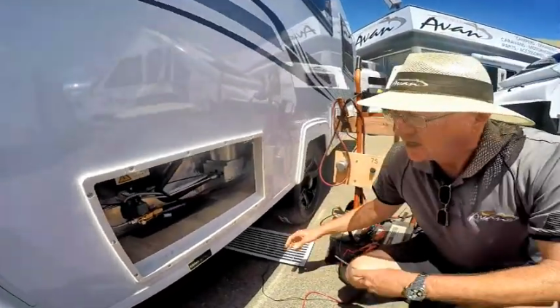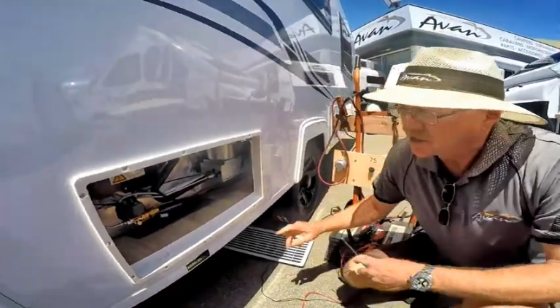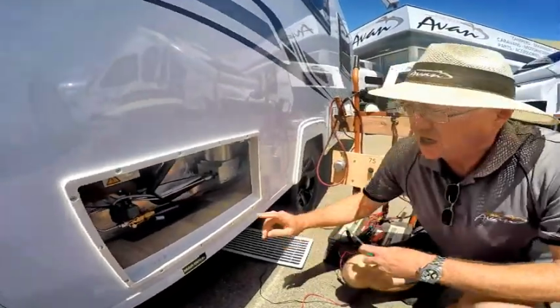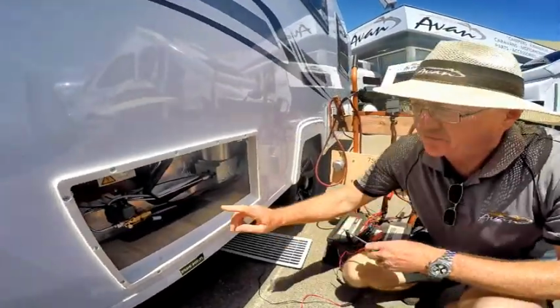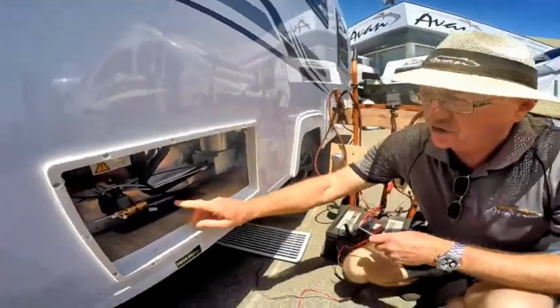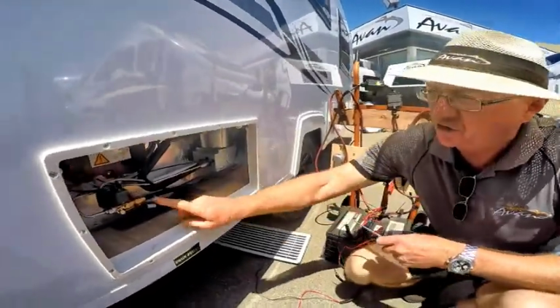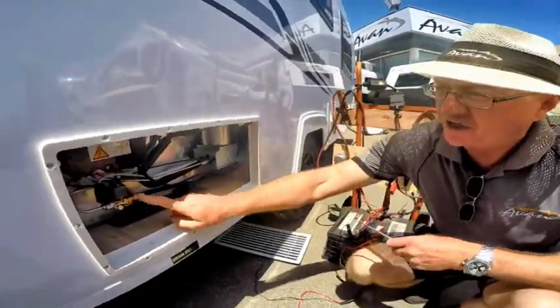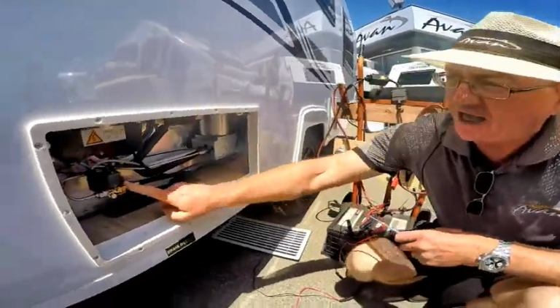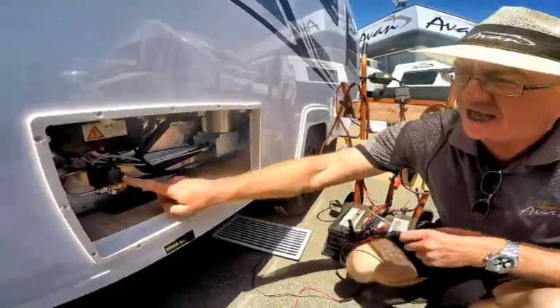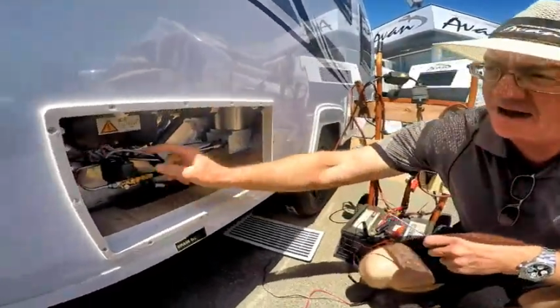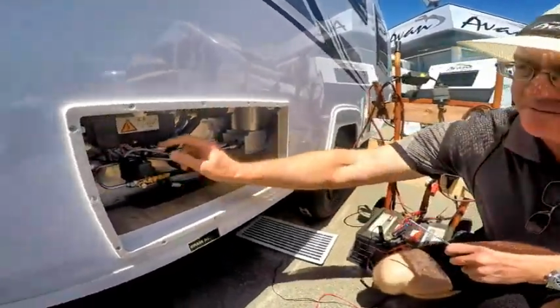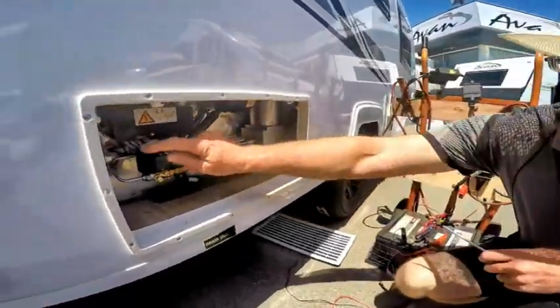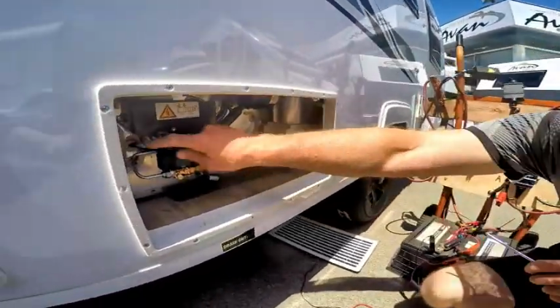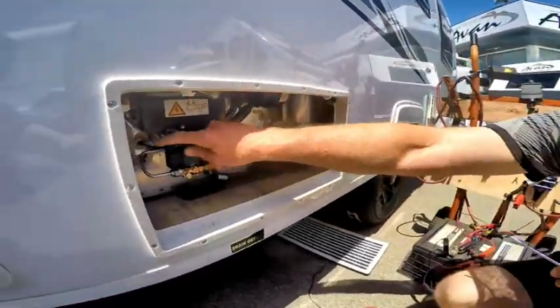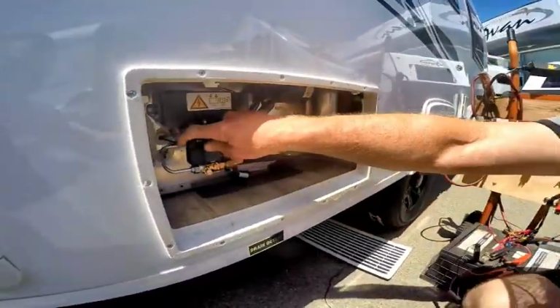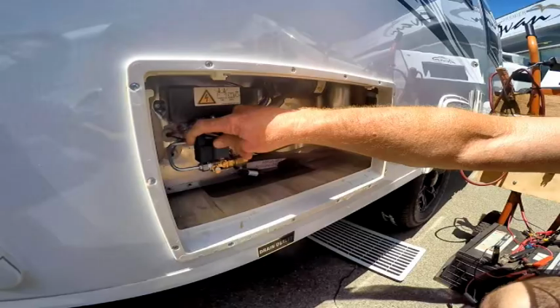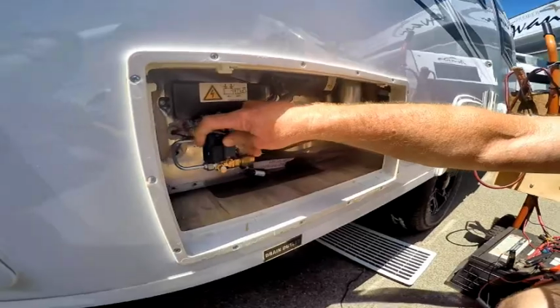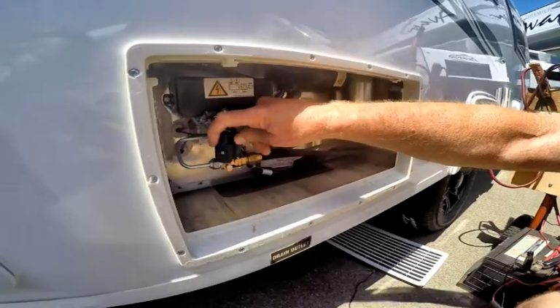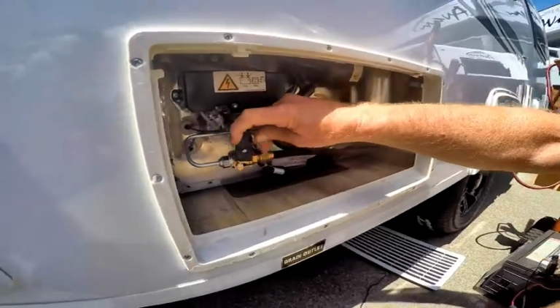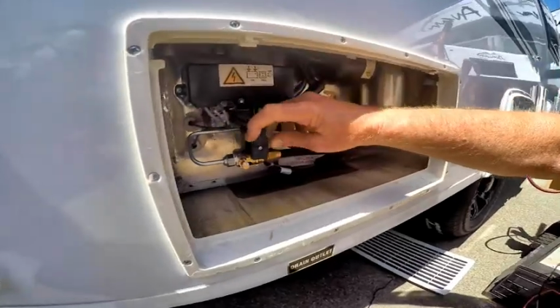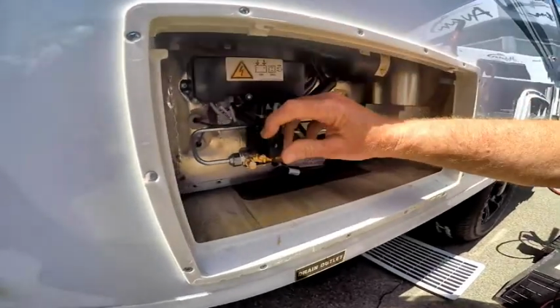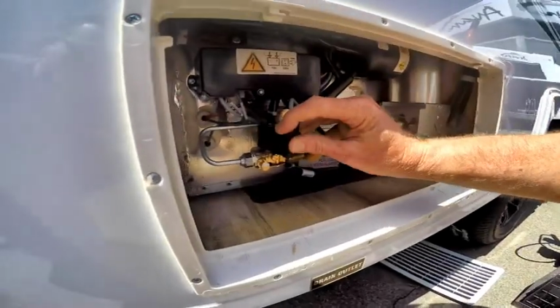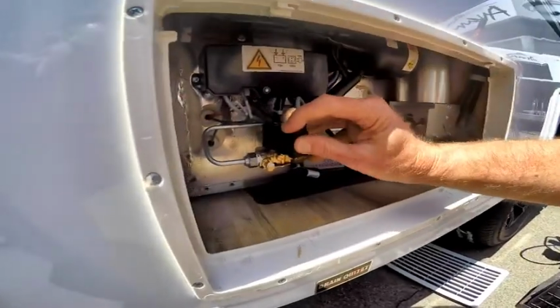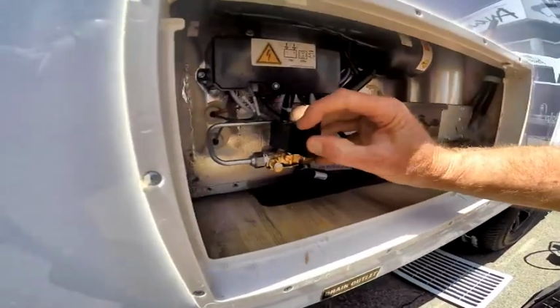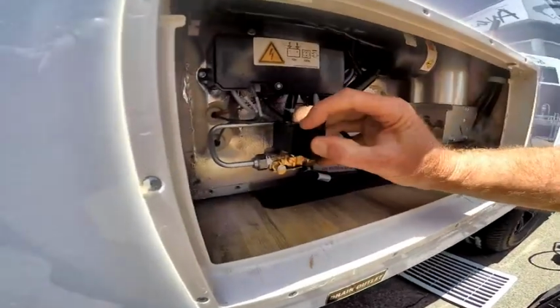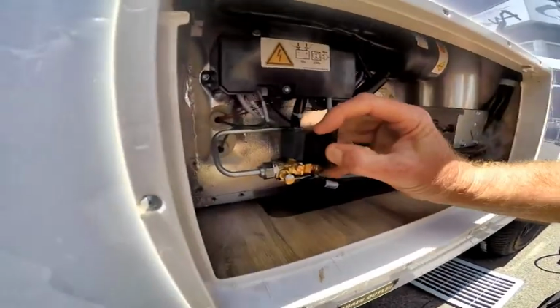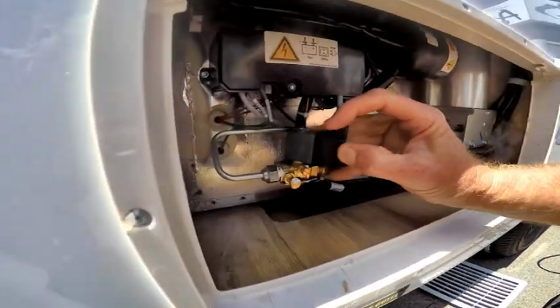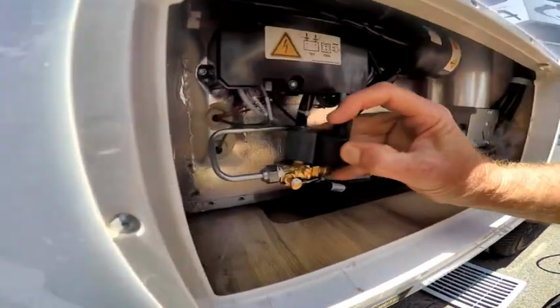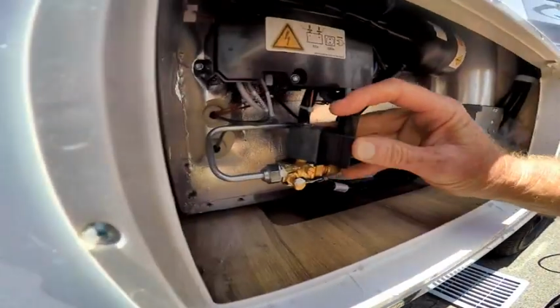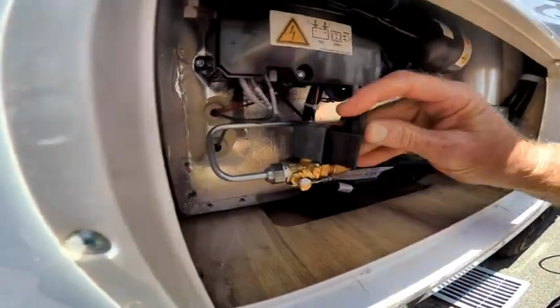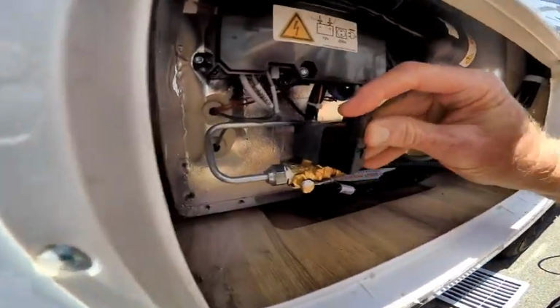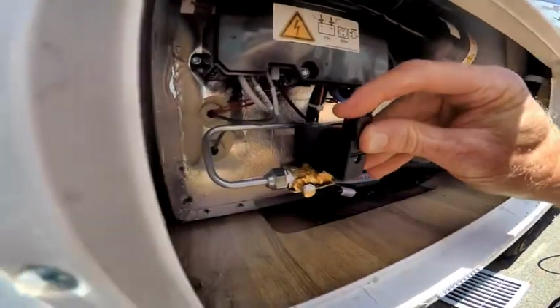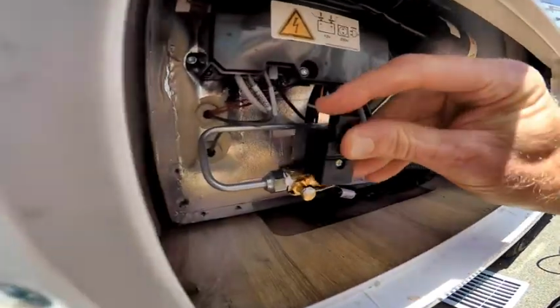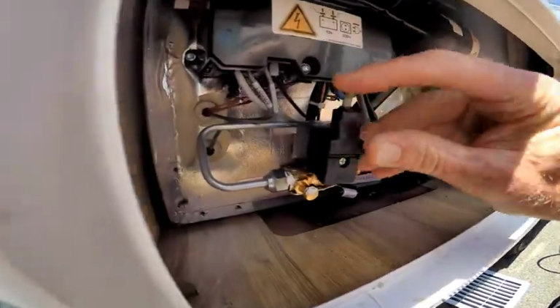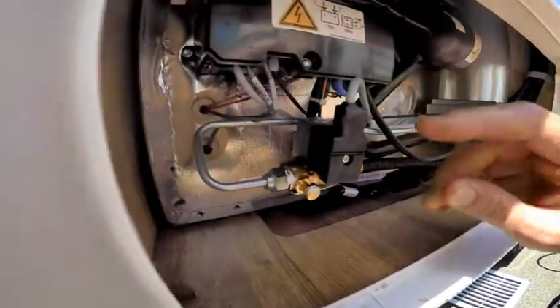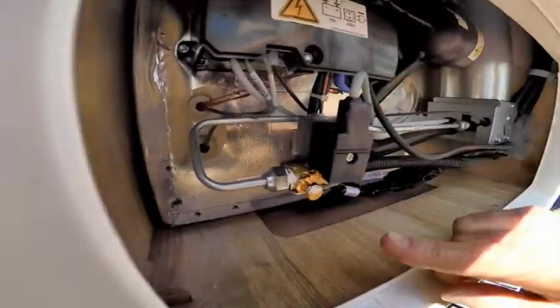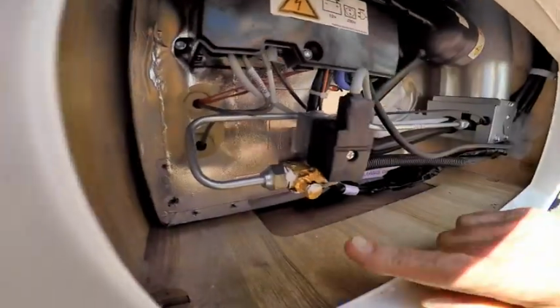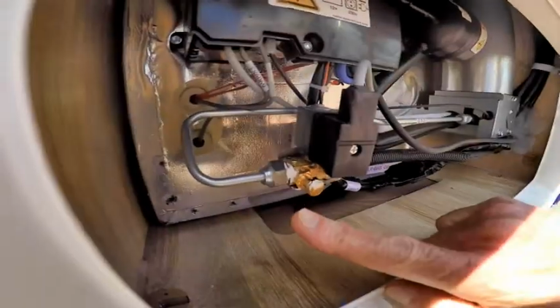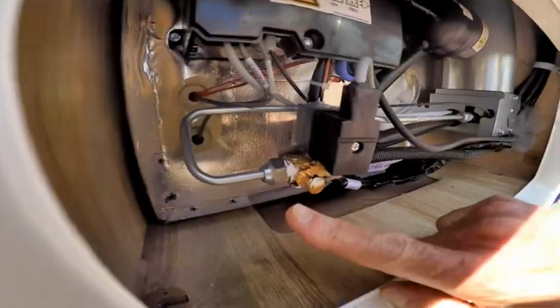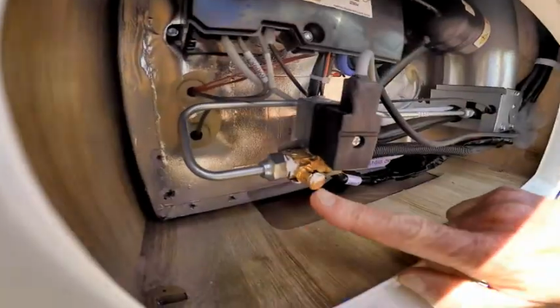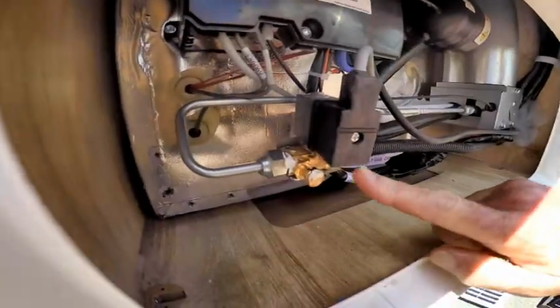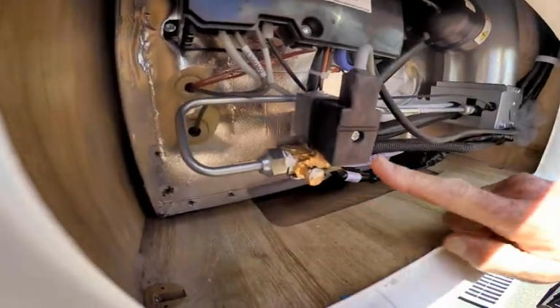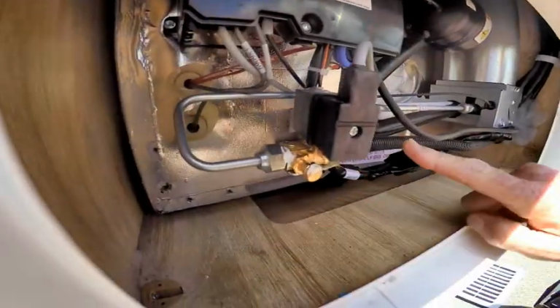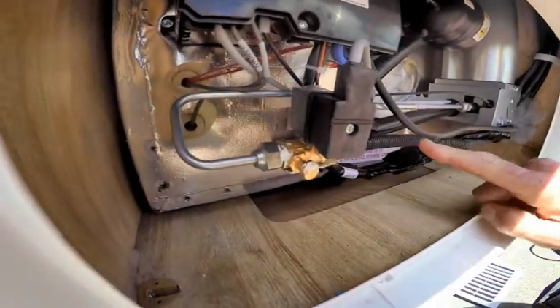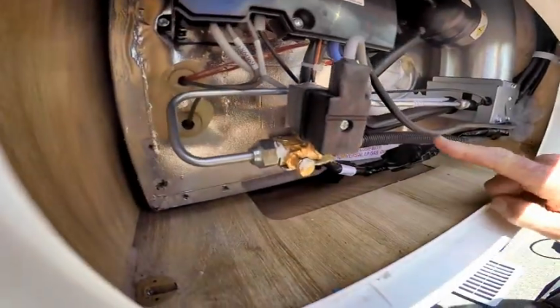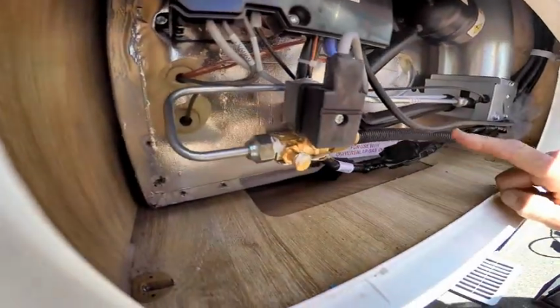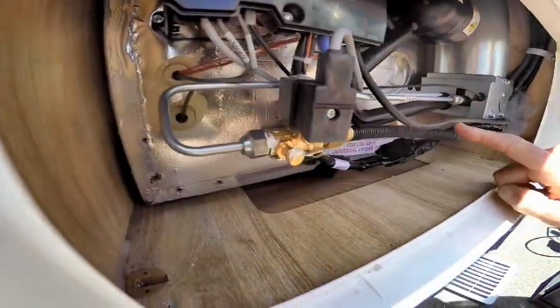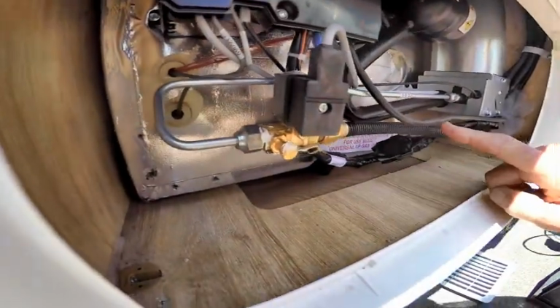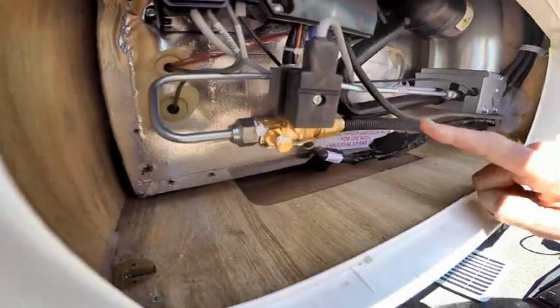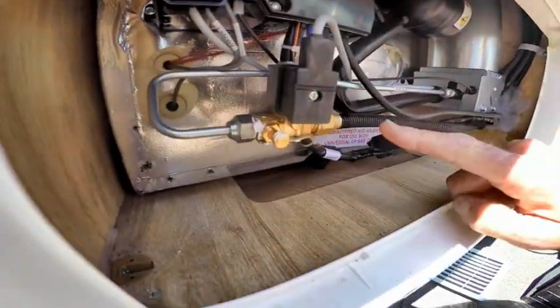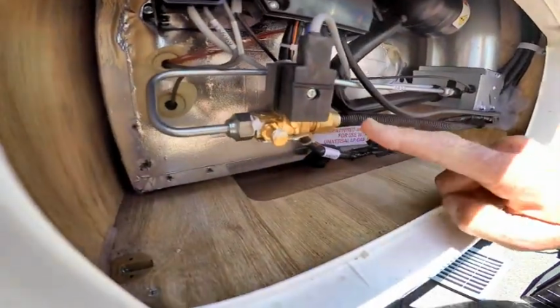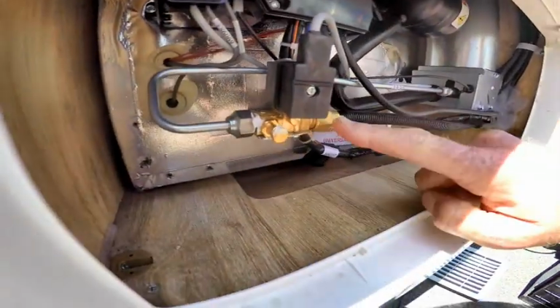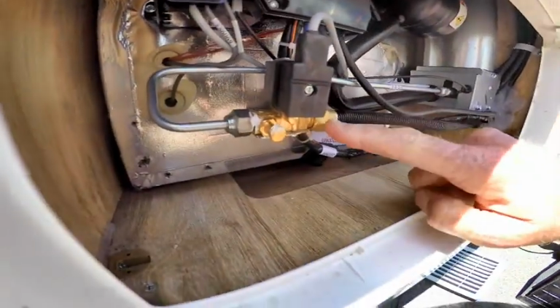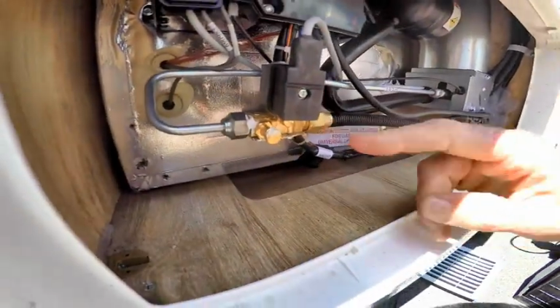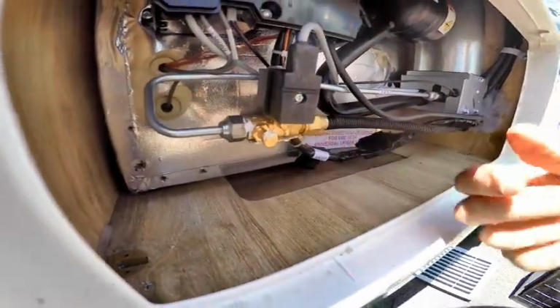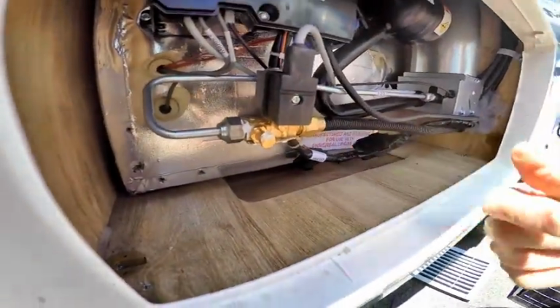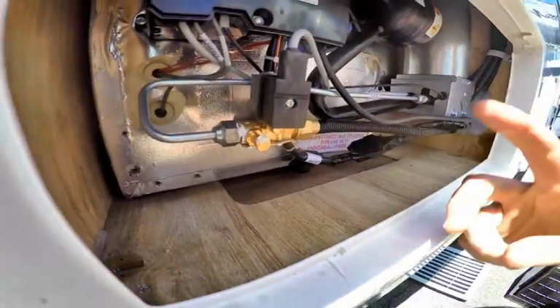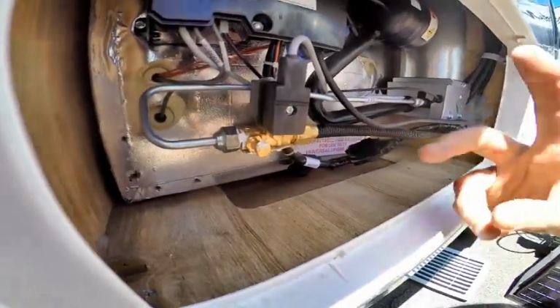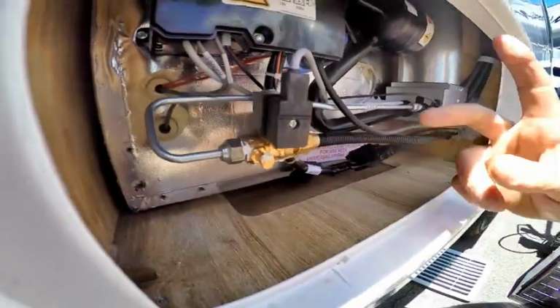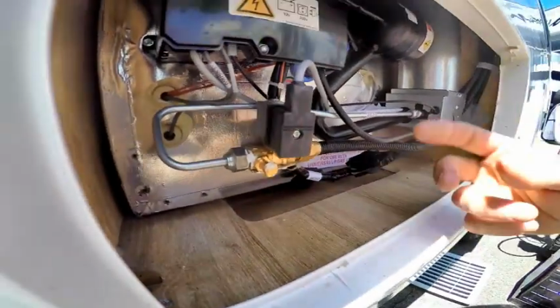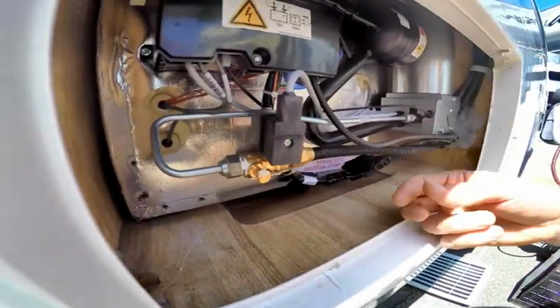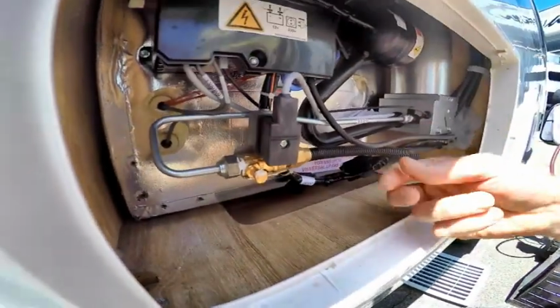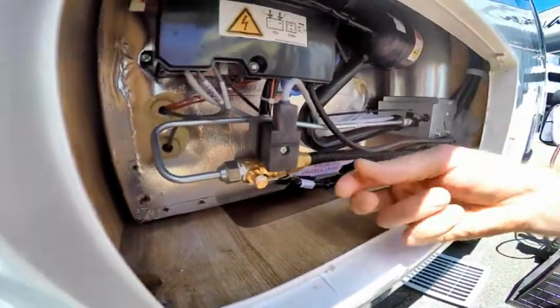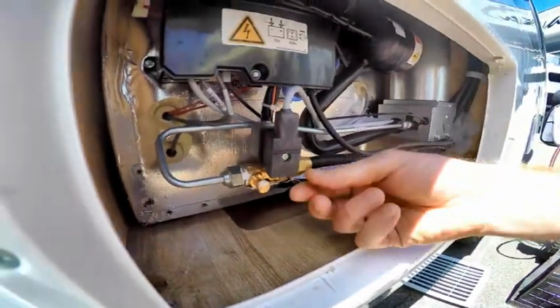If you look here, this is the little solenoid at the back of your fridge. You can see it runs along the gas line here. There are two things to be aware of.